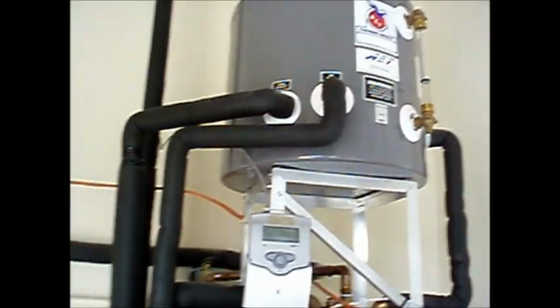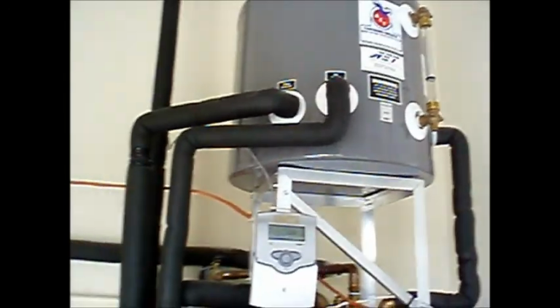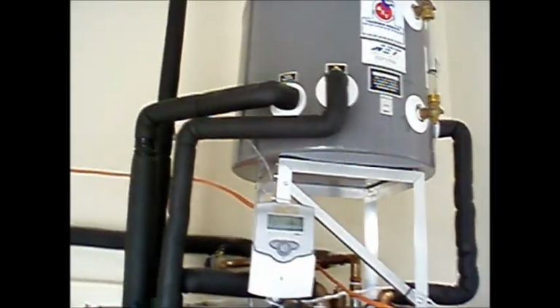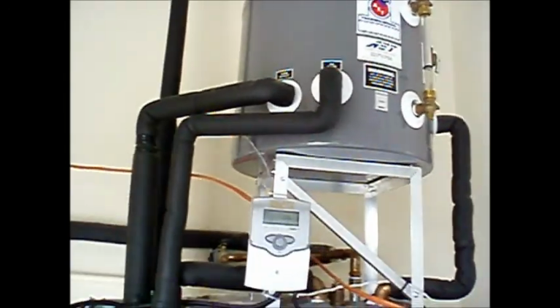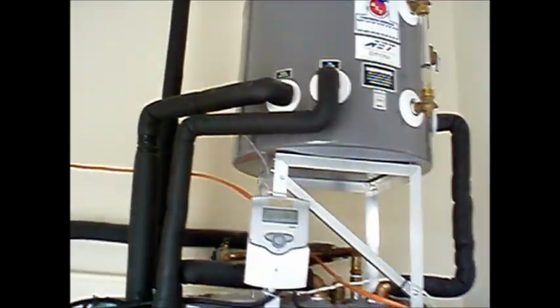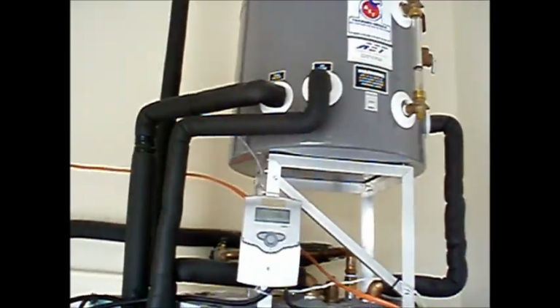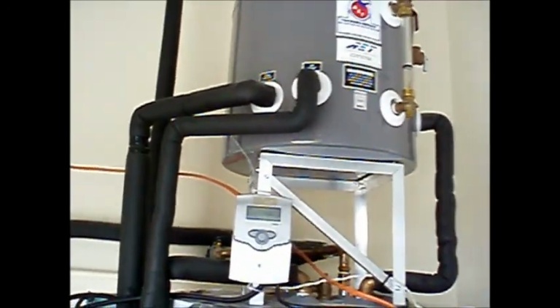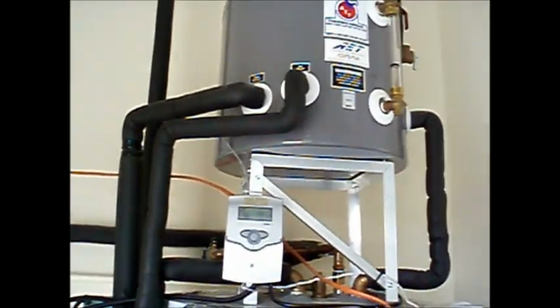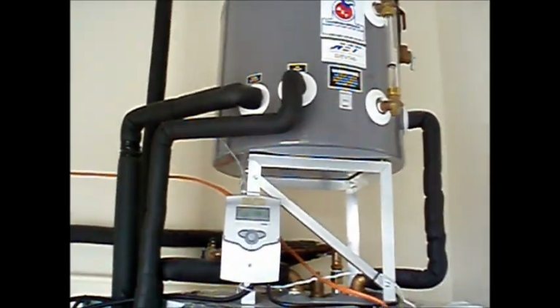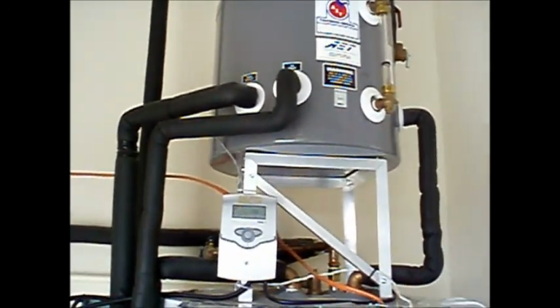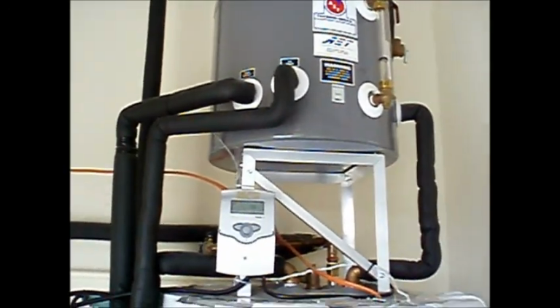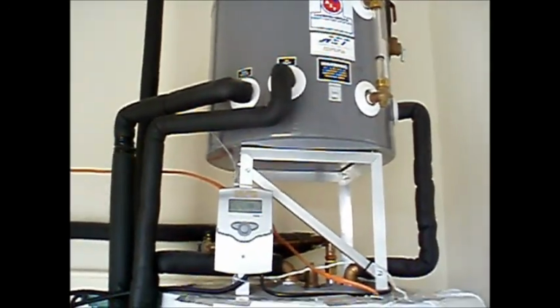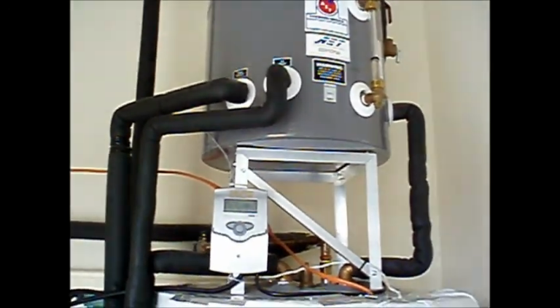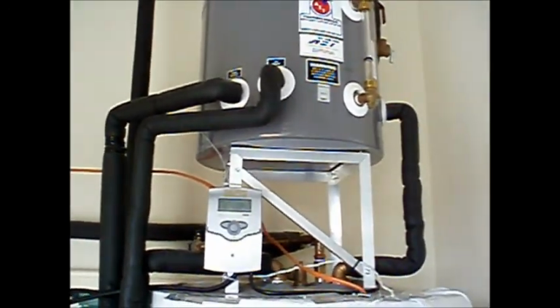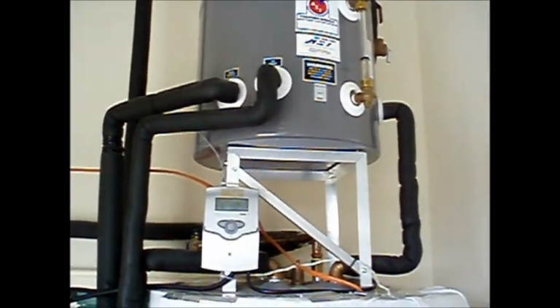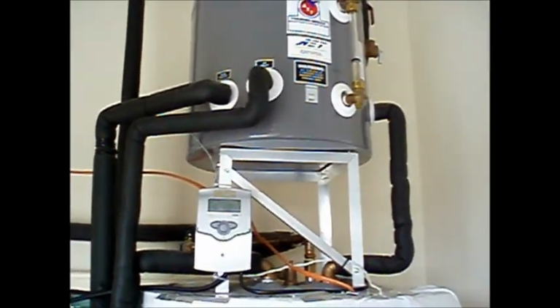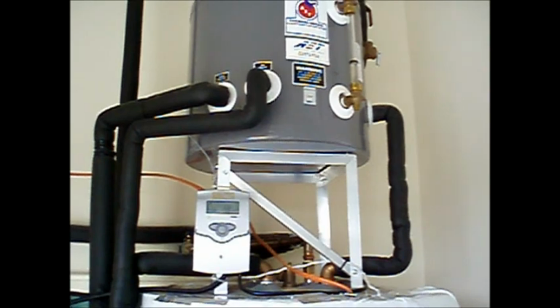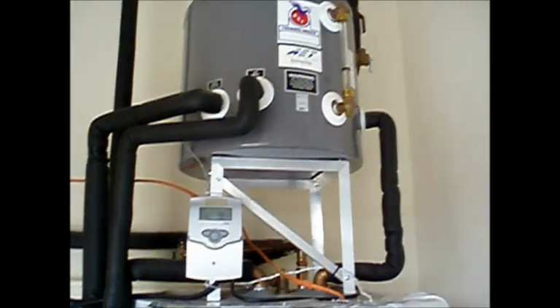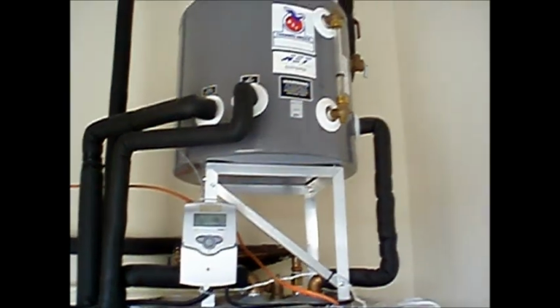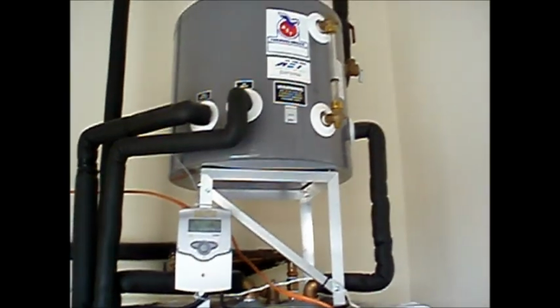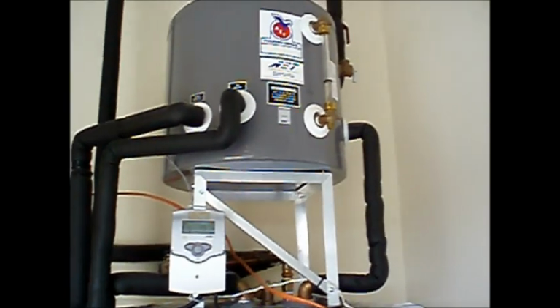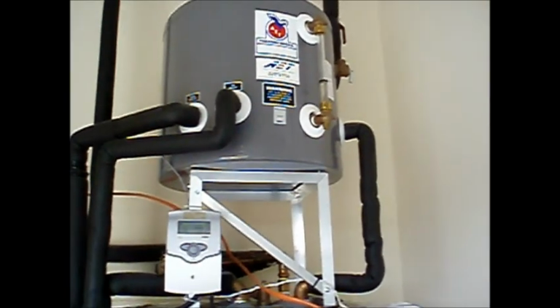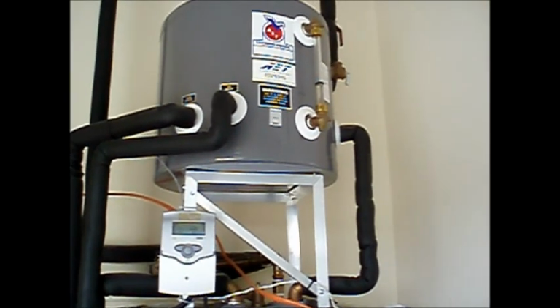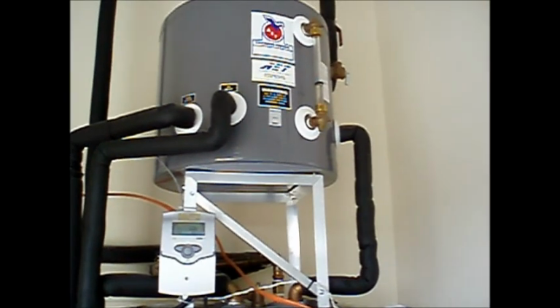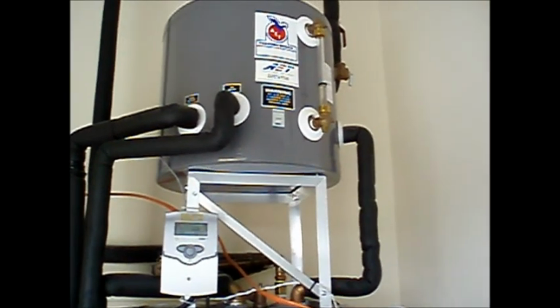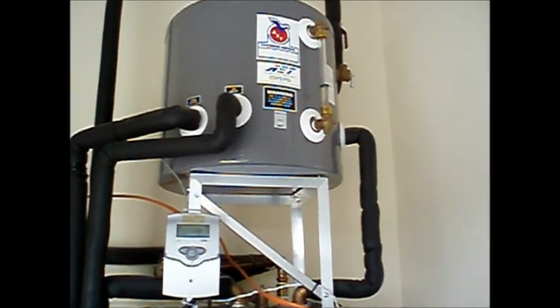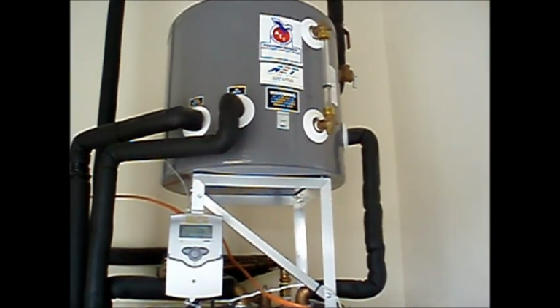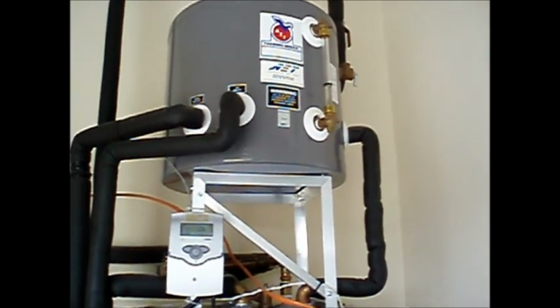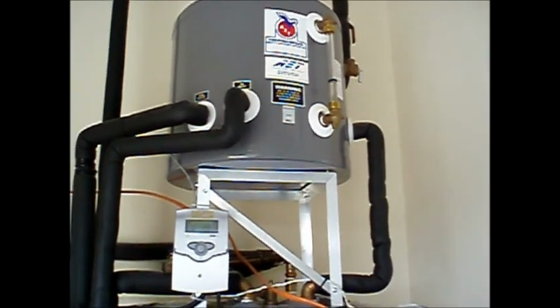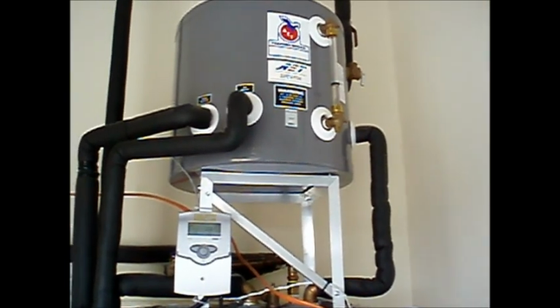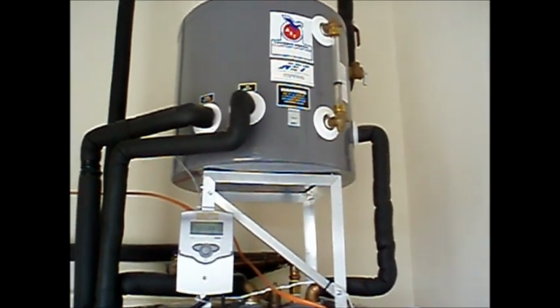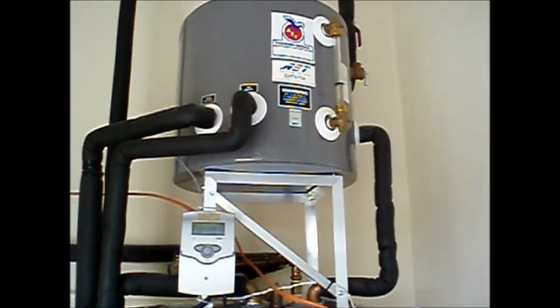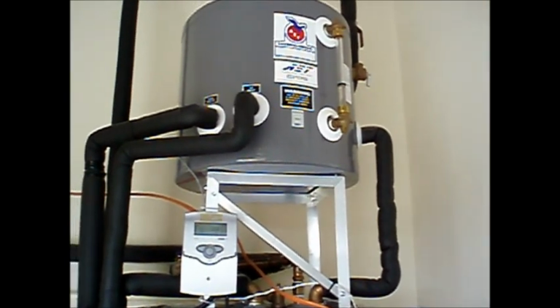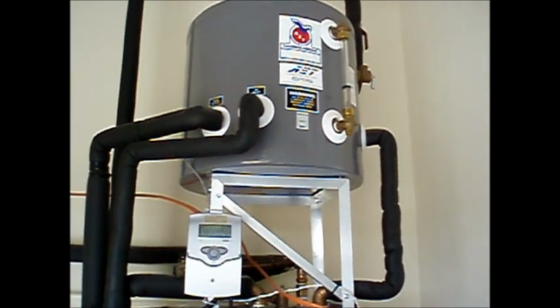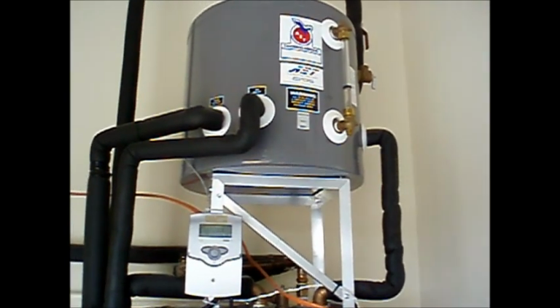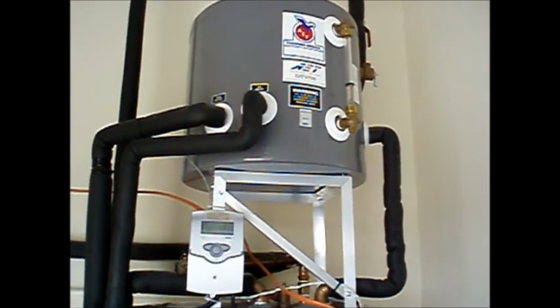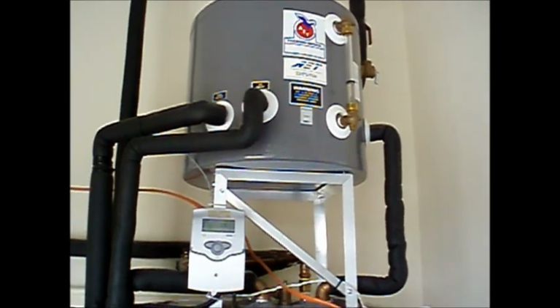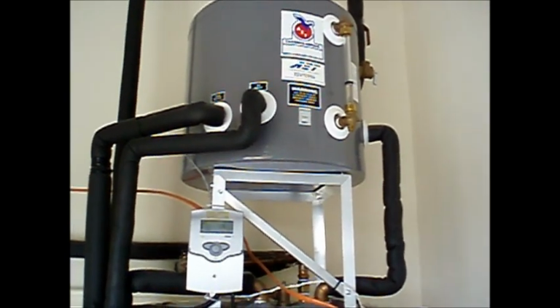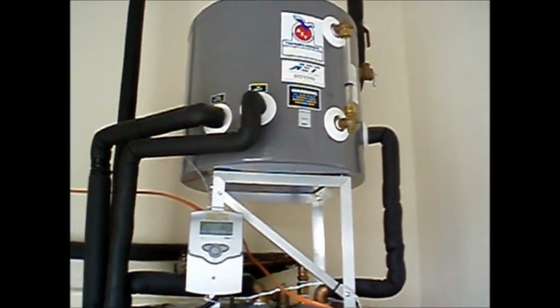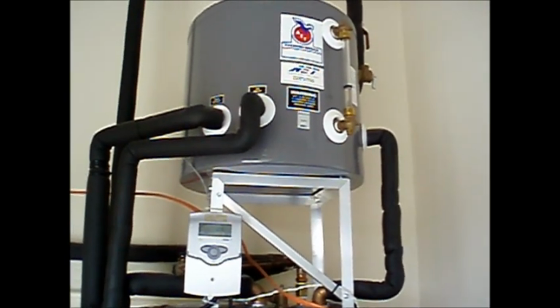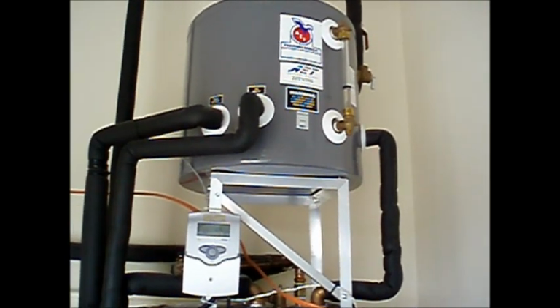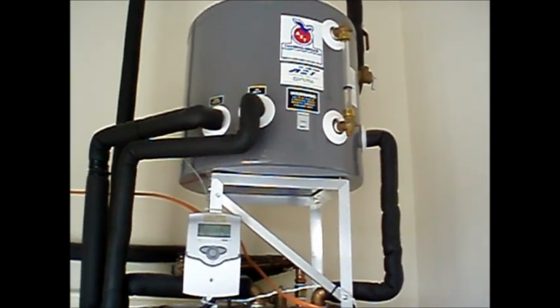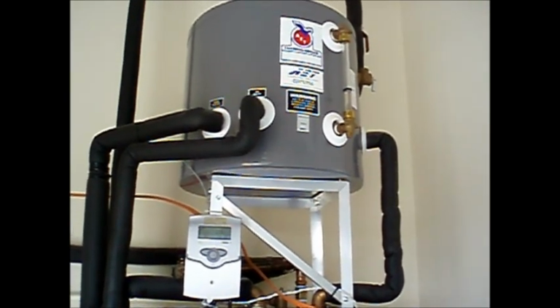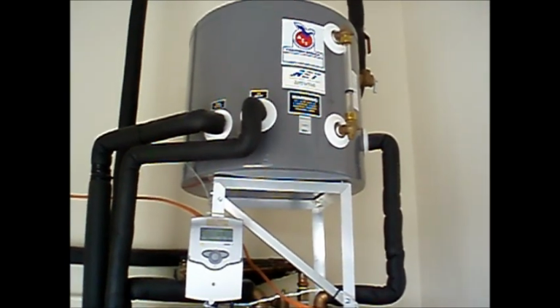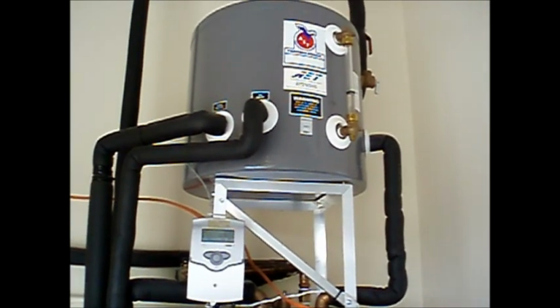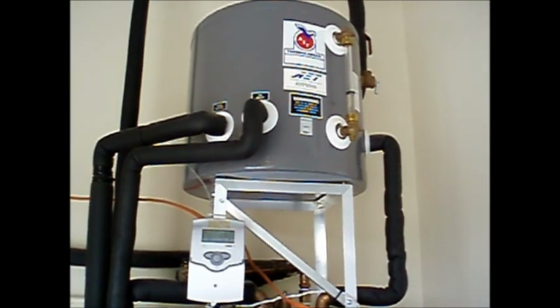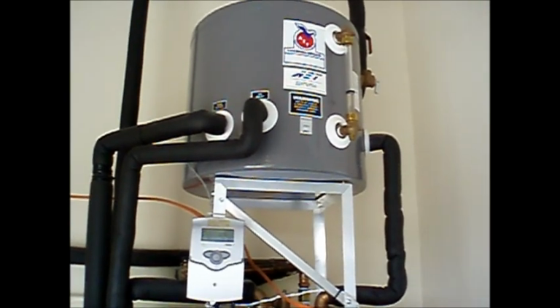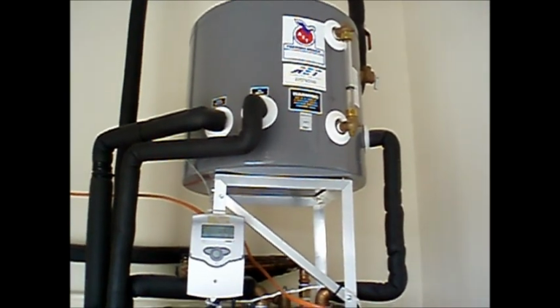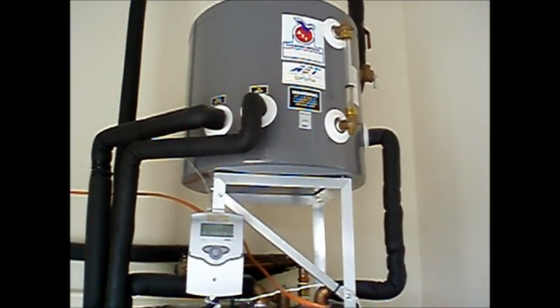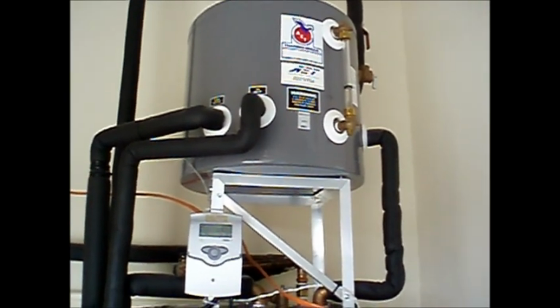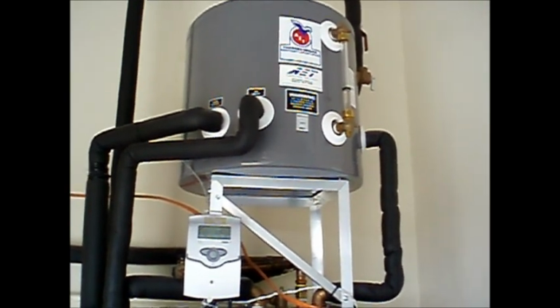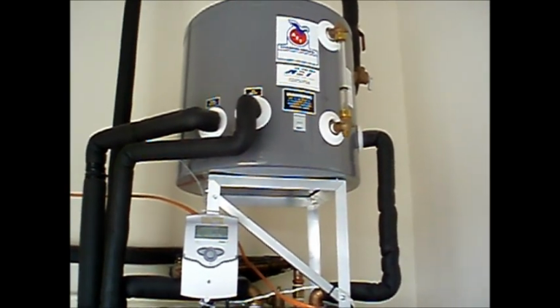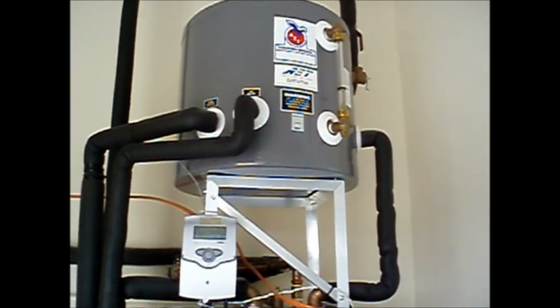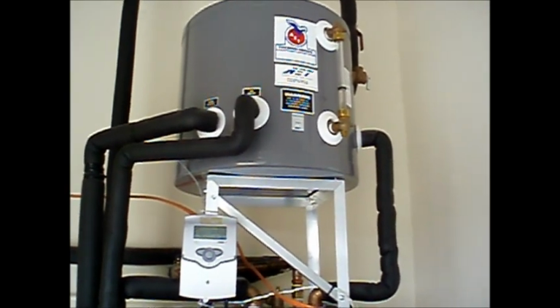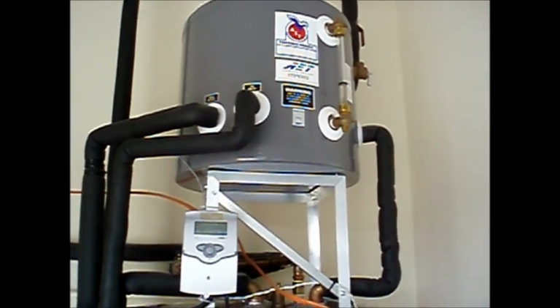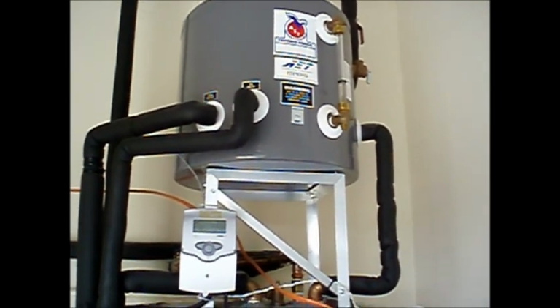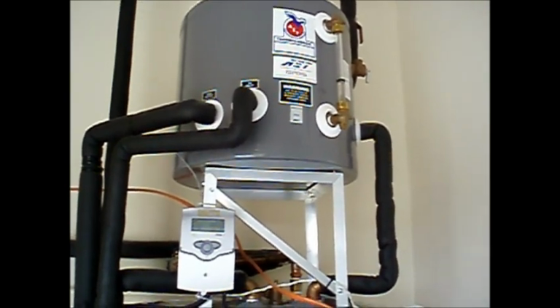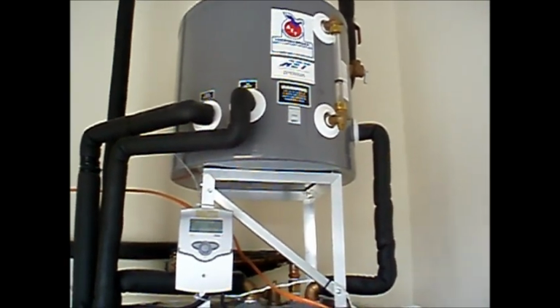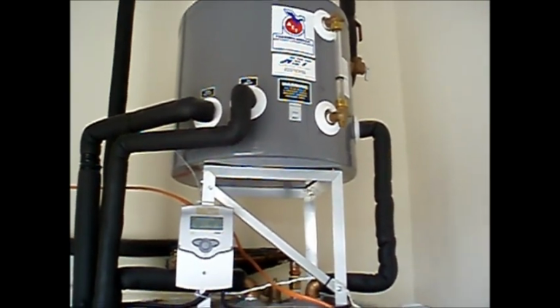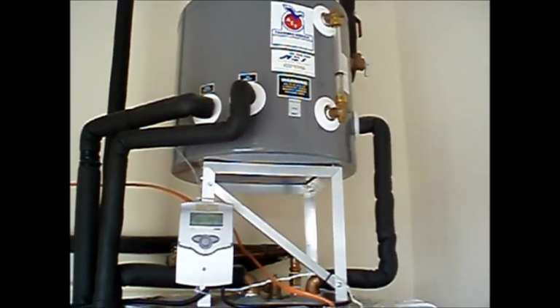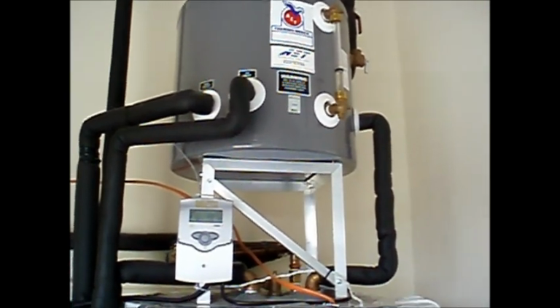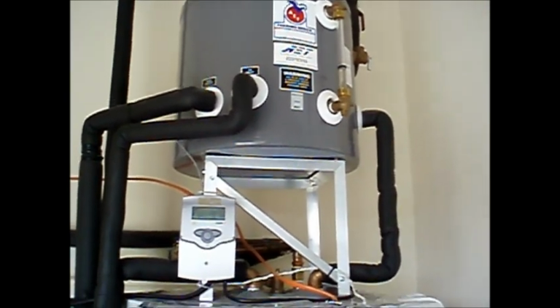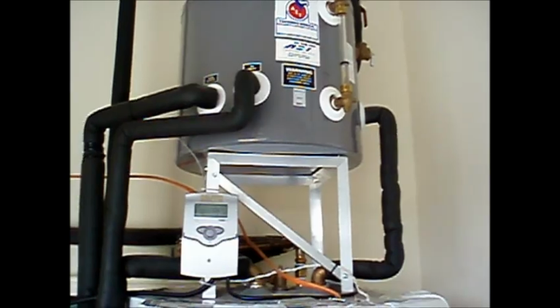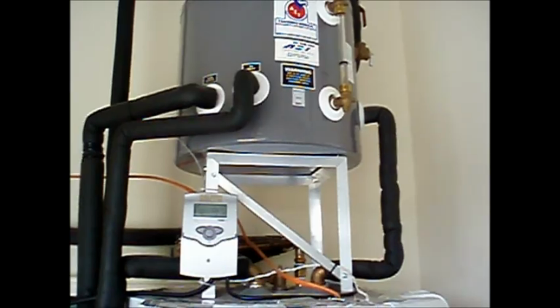The system will cut itself off when there's no more heat to be harvested, or when the tank reaches the maximum temperature.